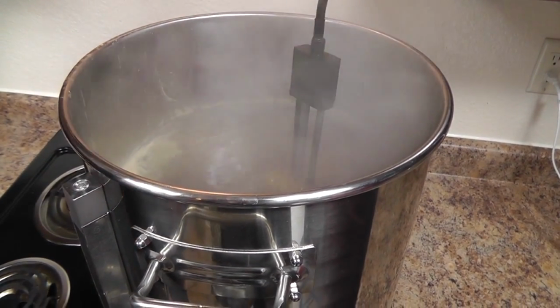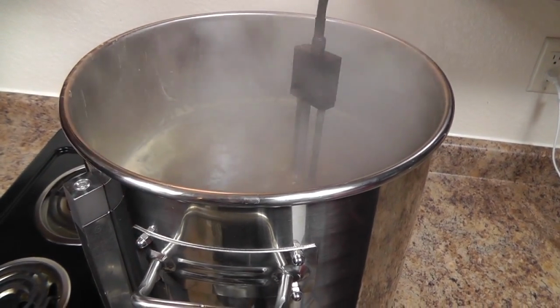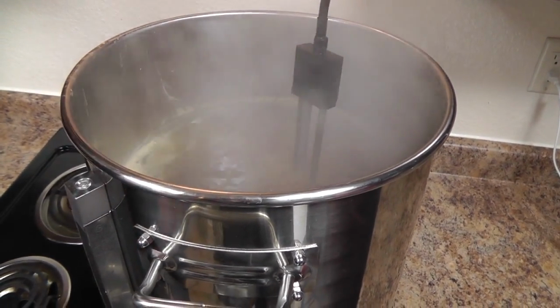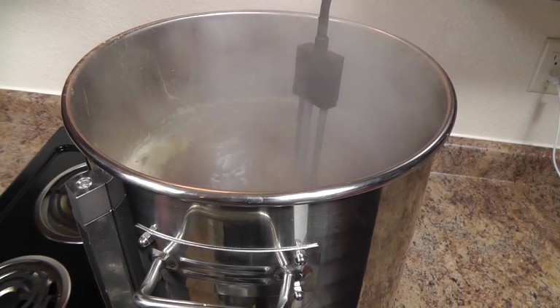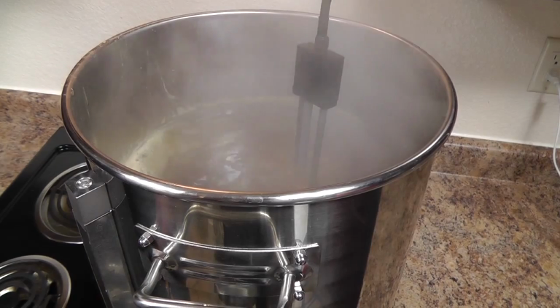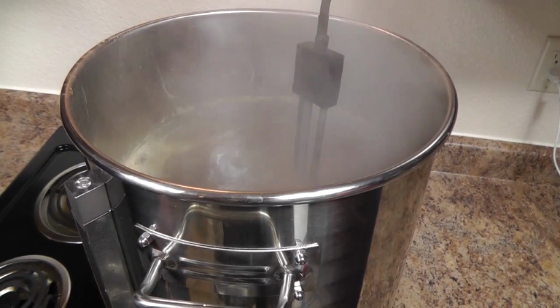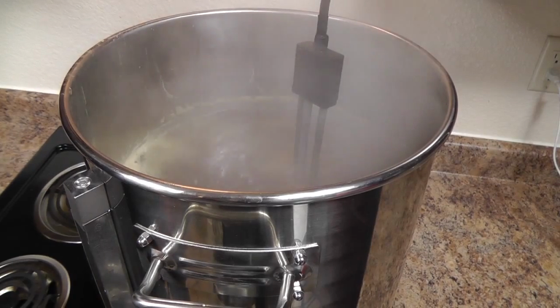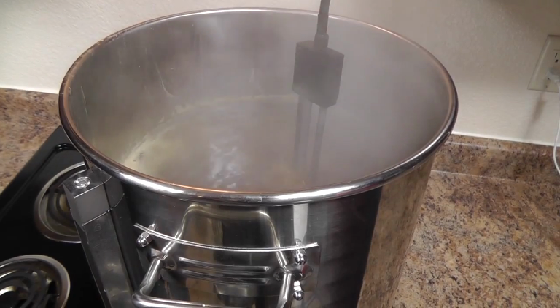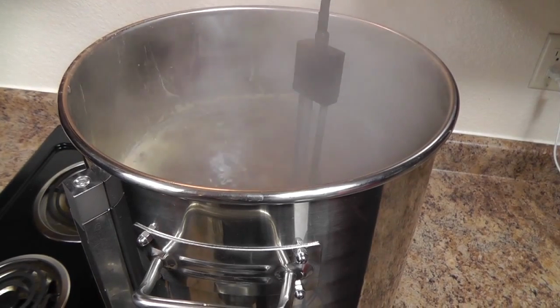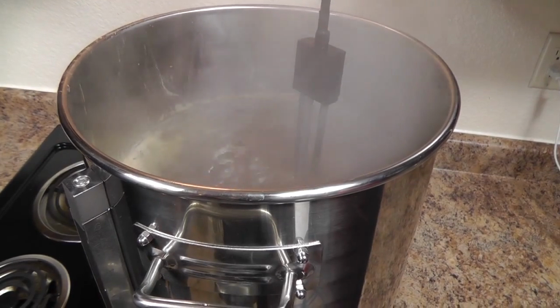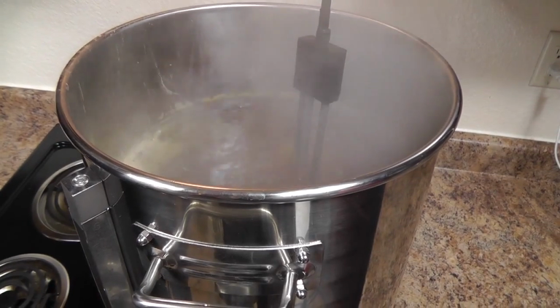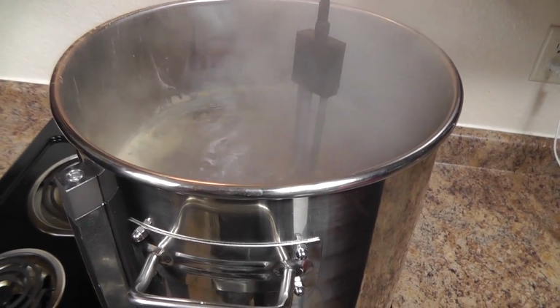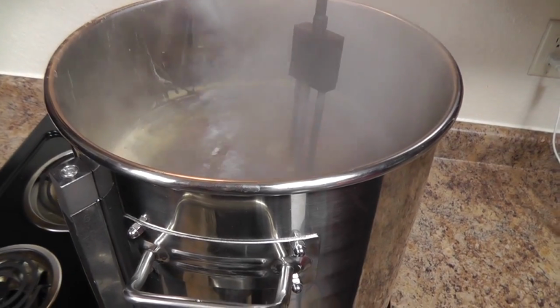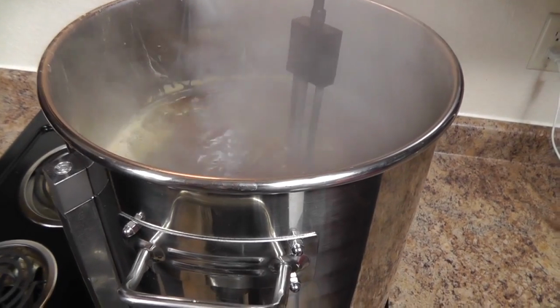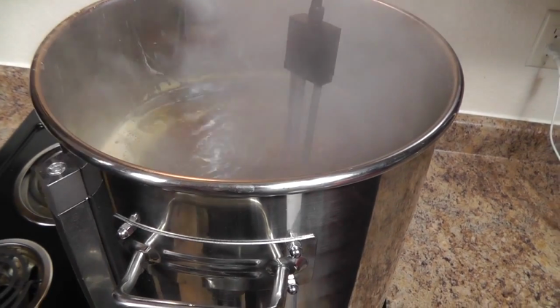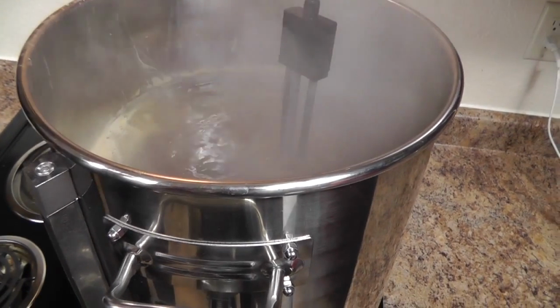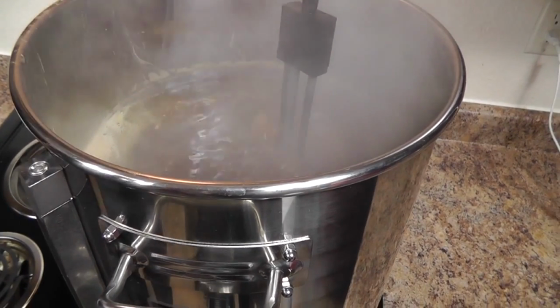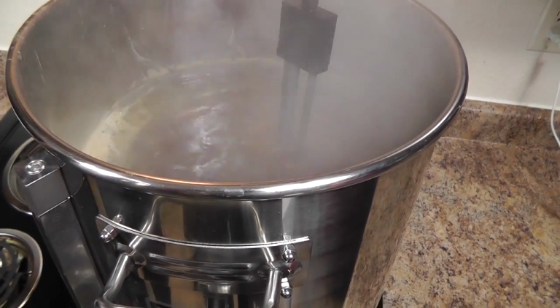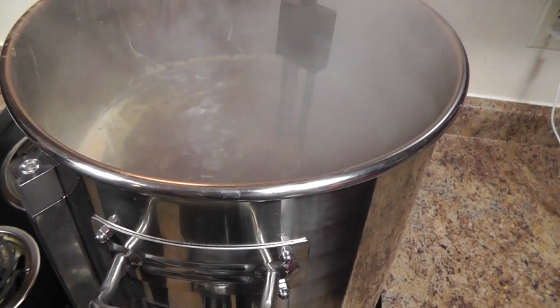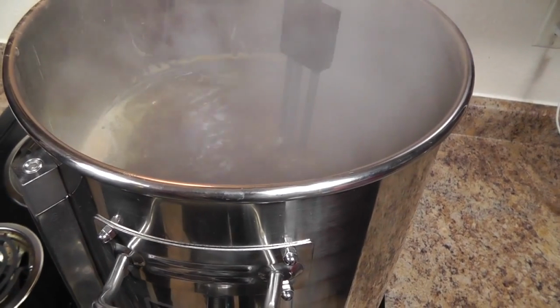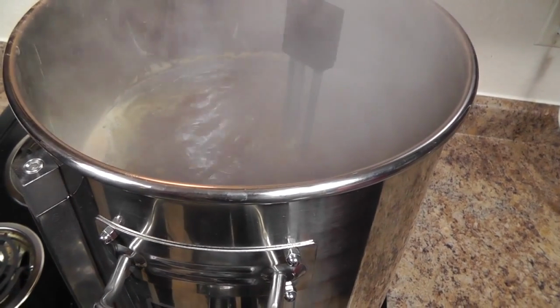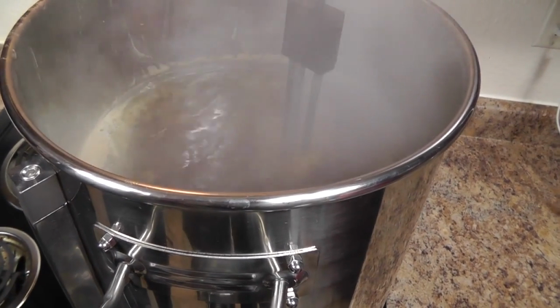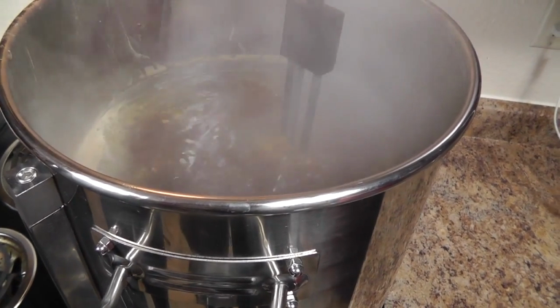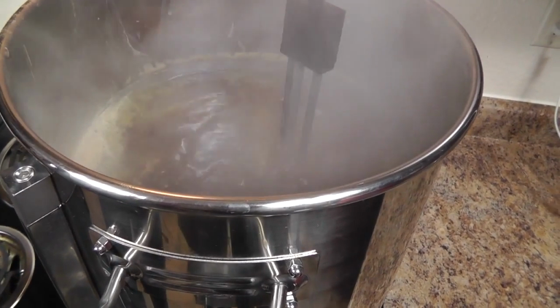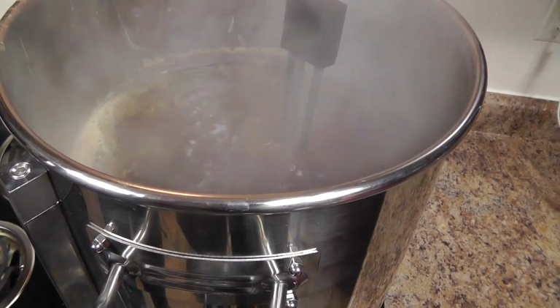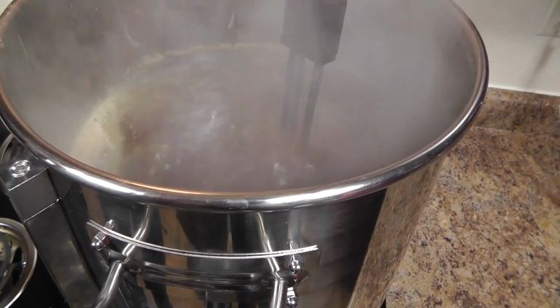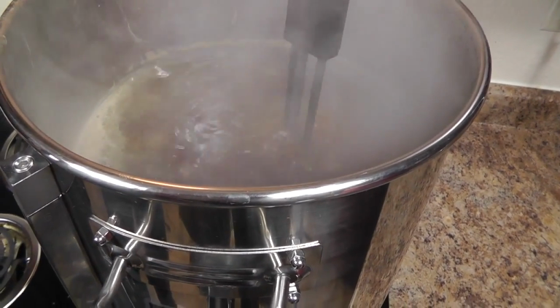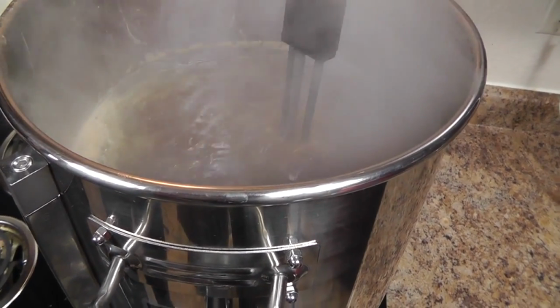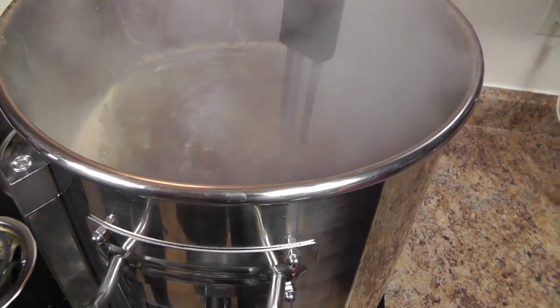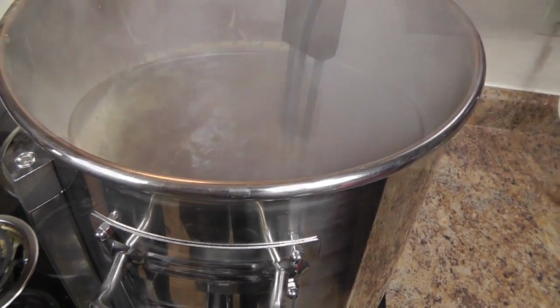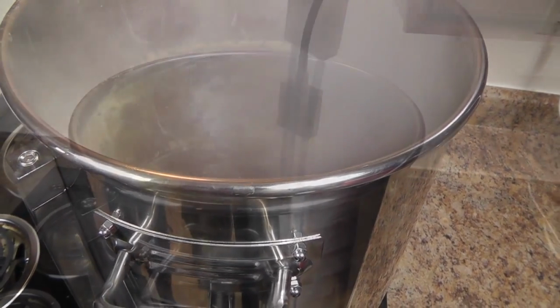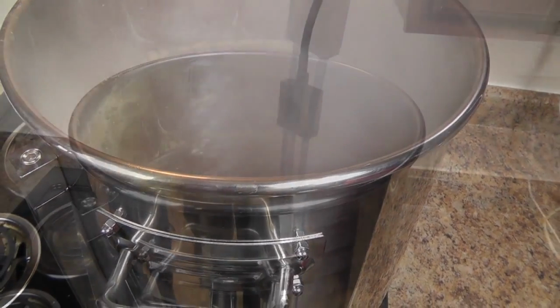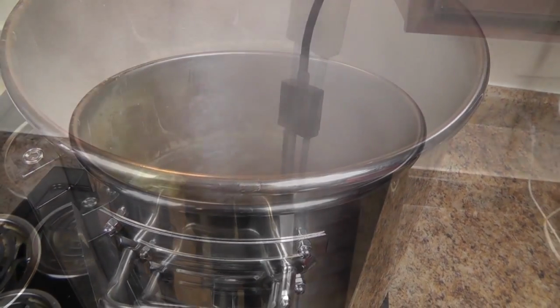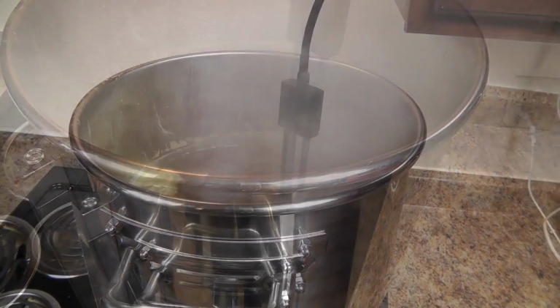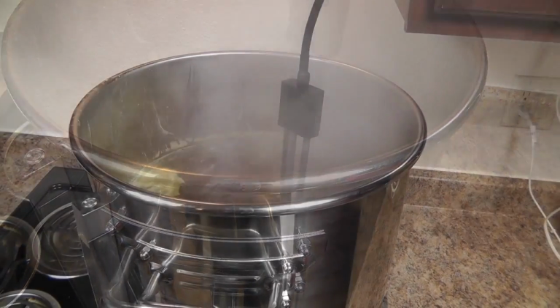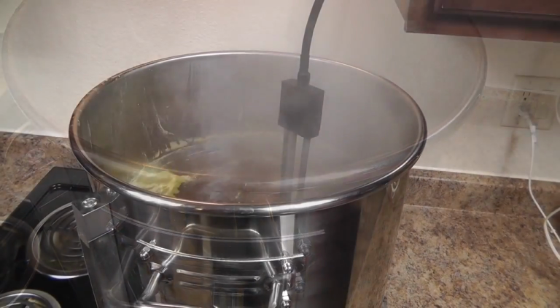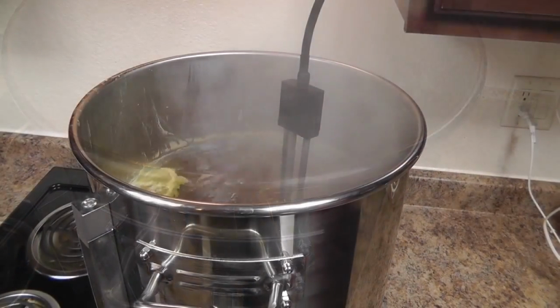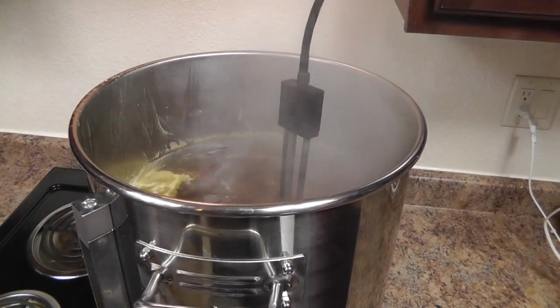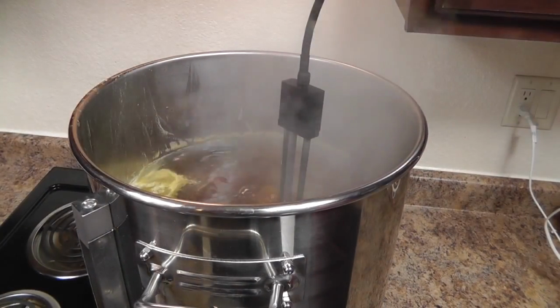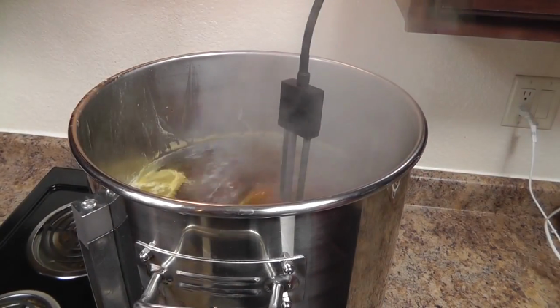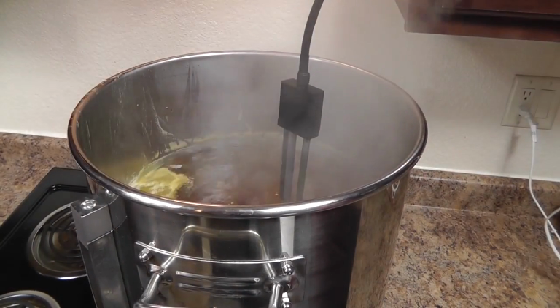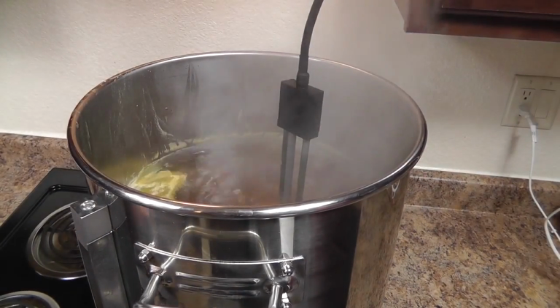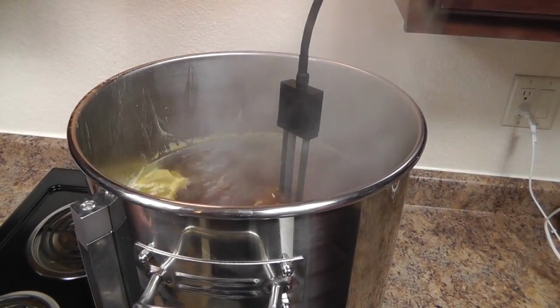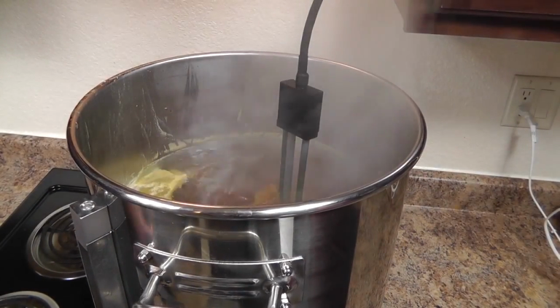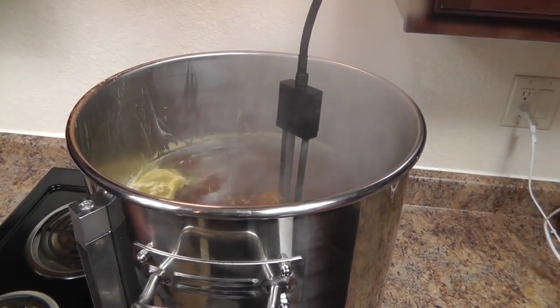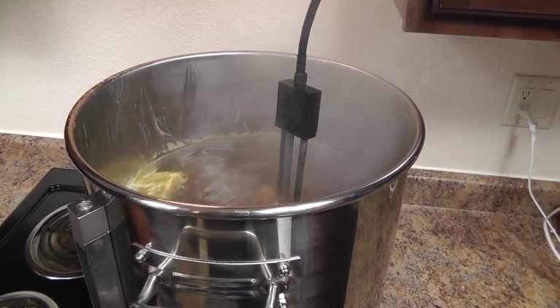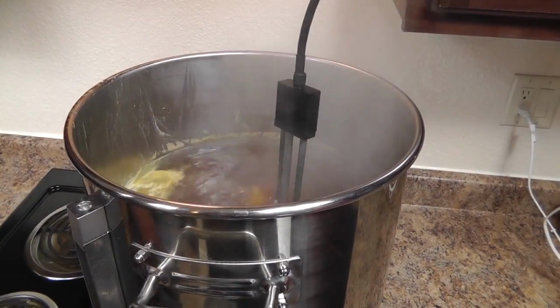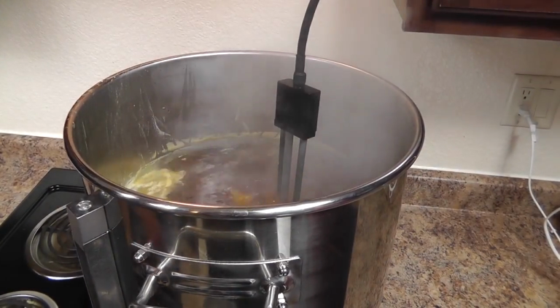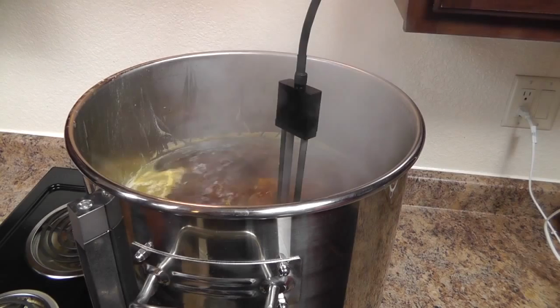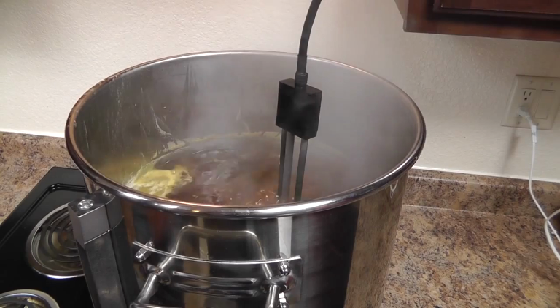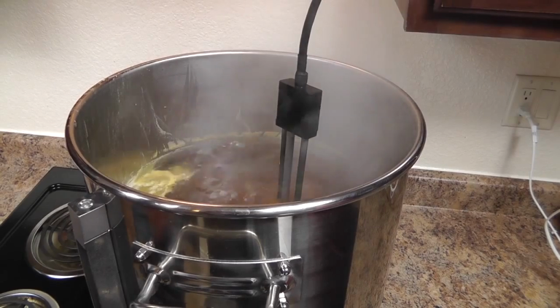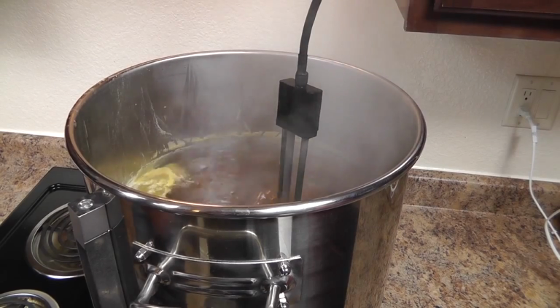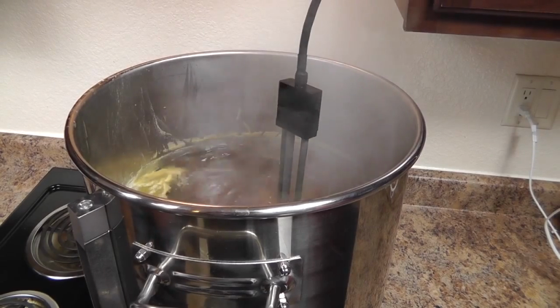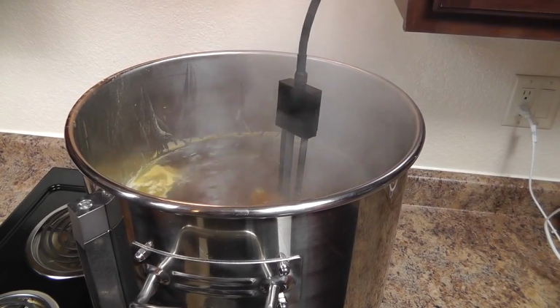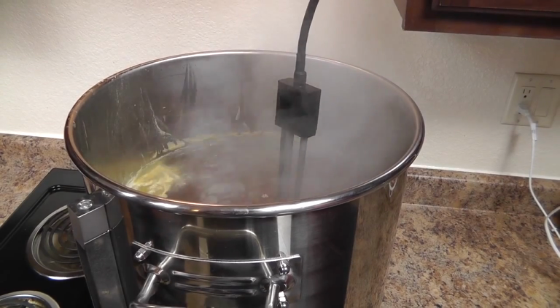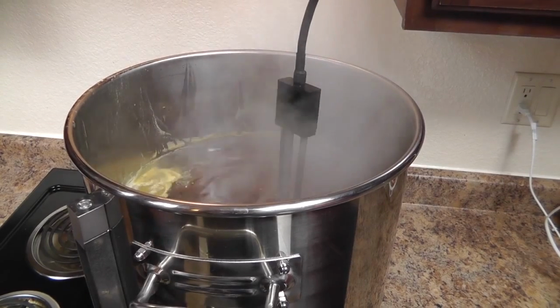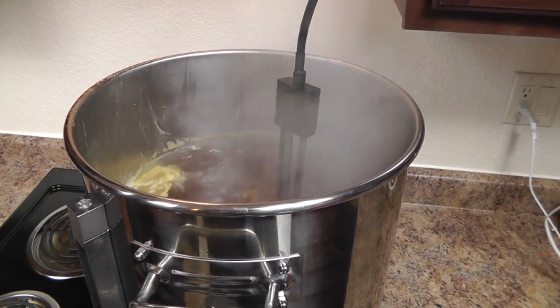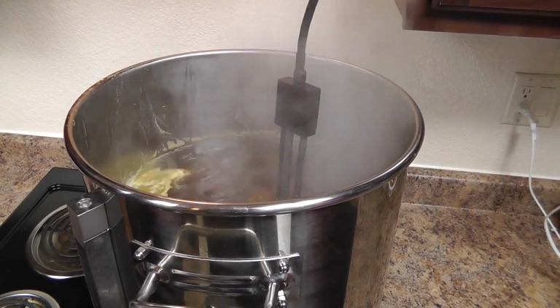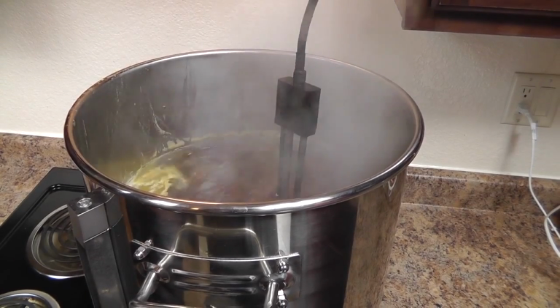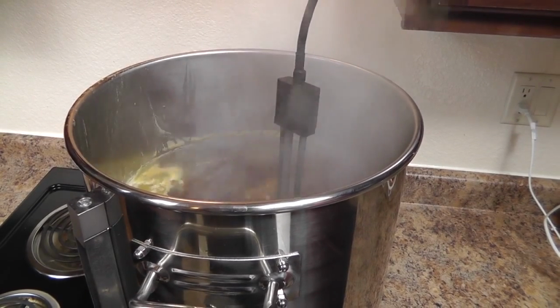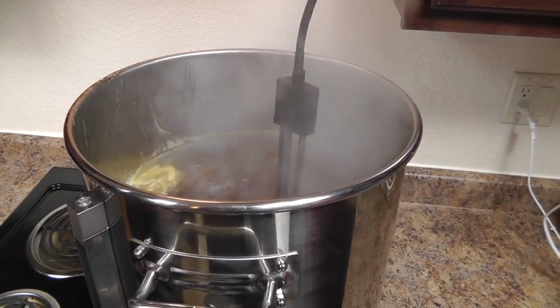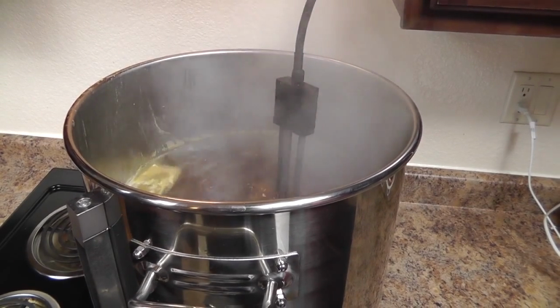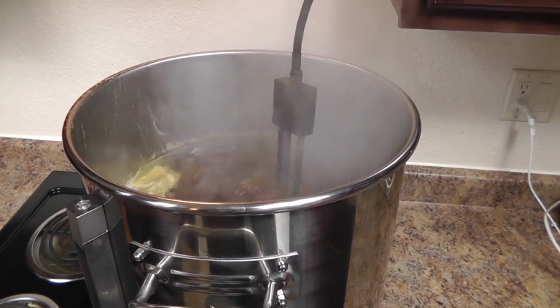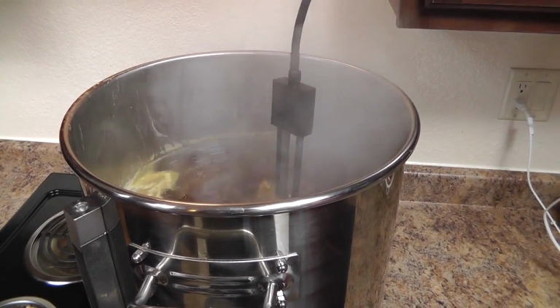You see that usually kicks up our boil a little bit. Next hops are at 30 minutes, so we'll come back then.